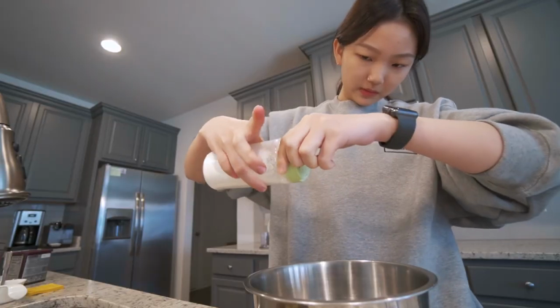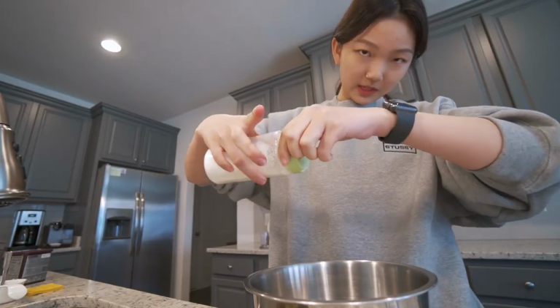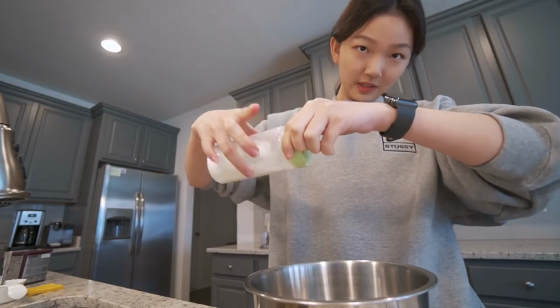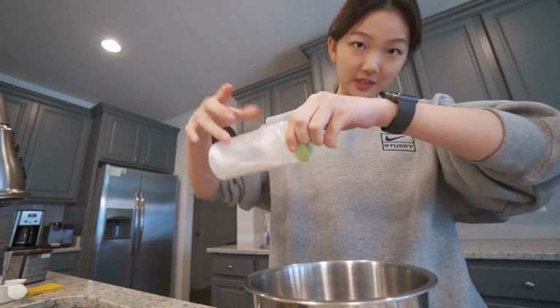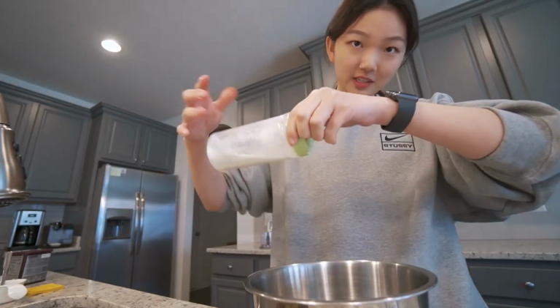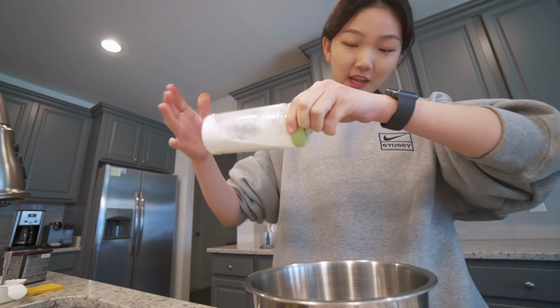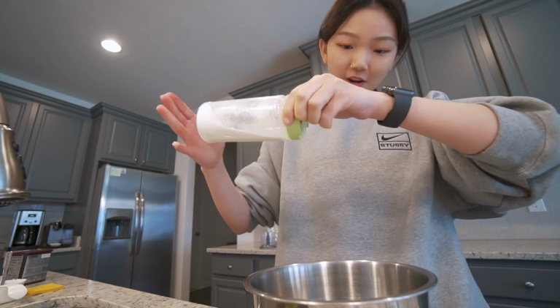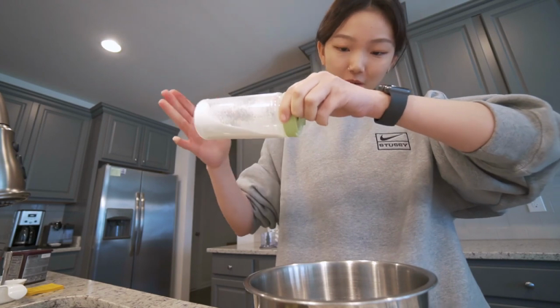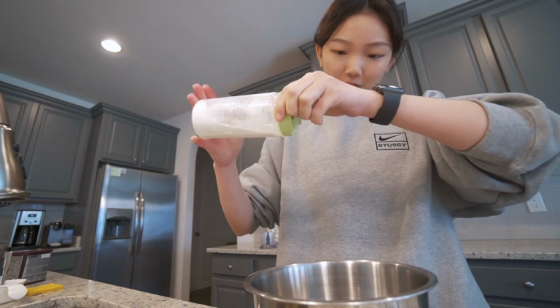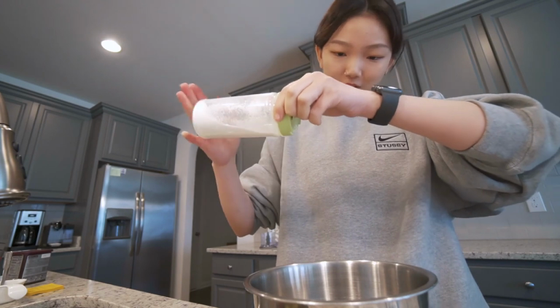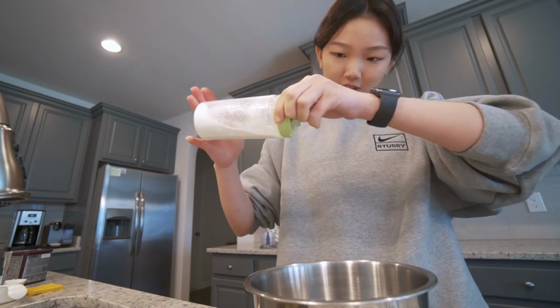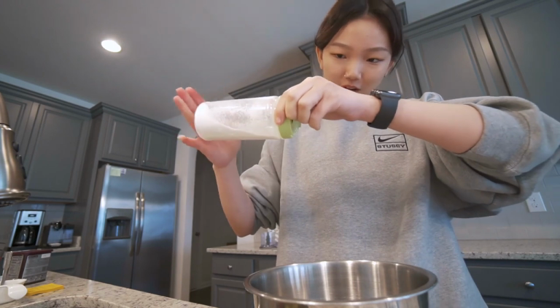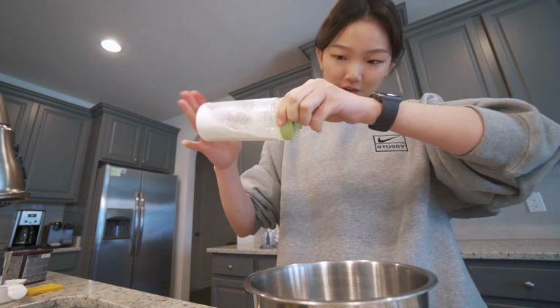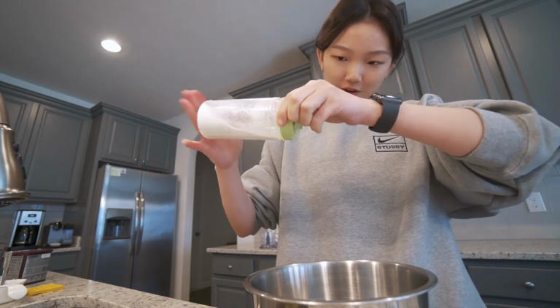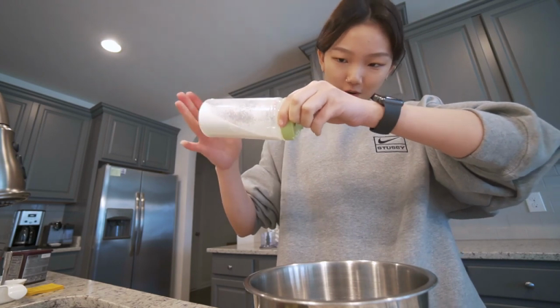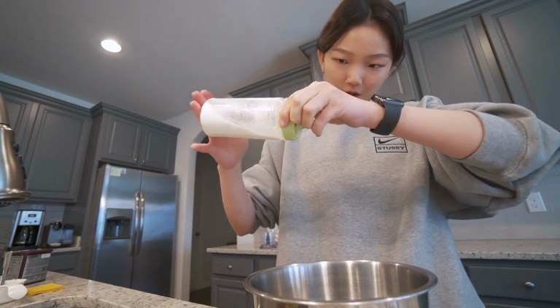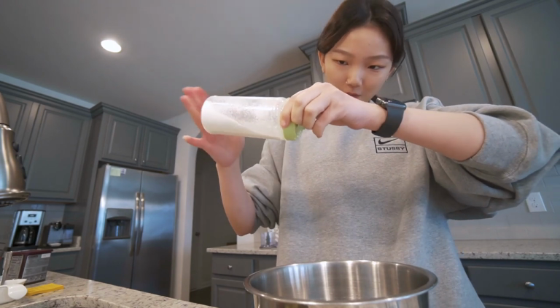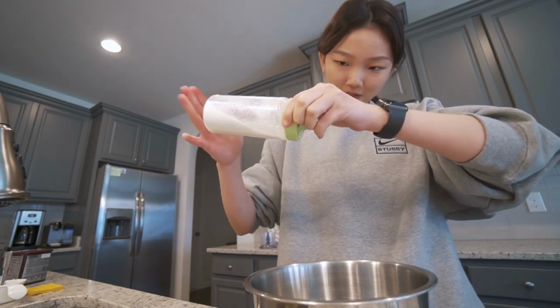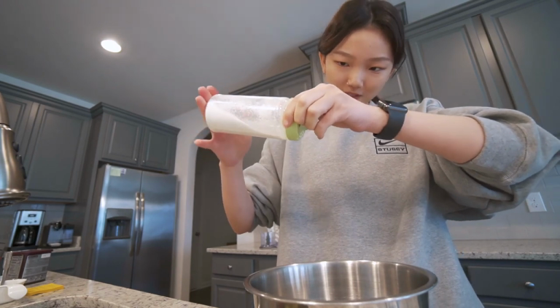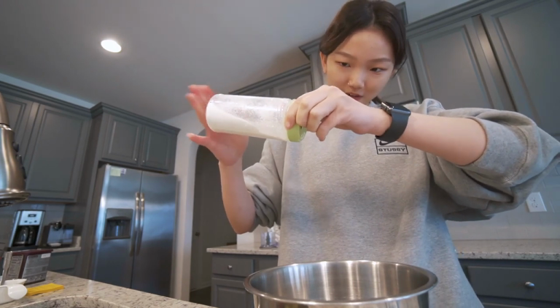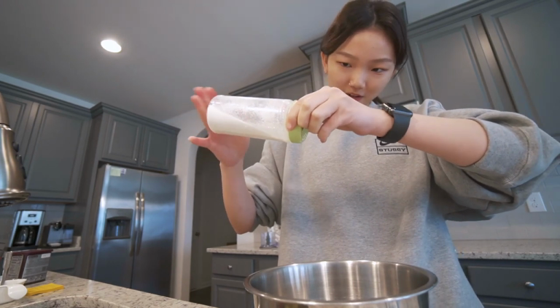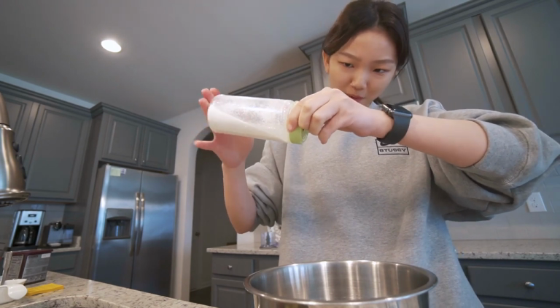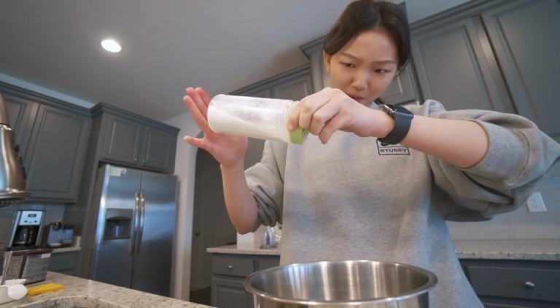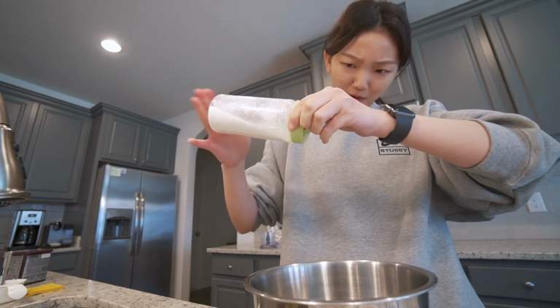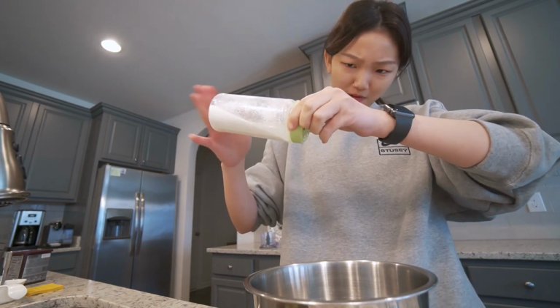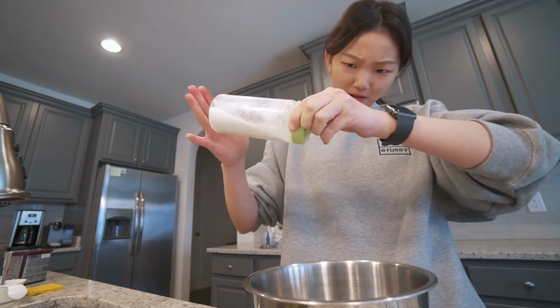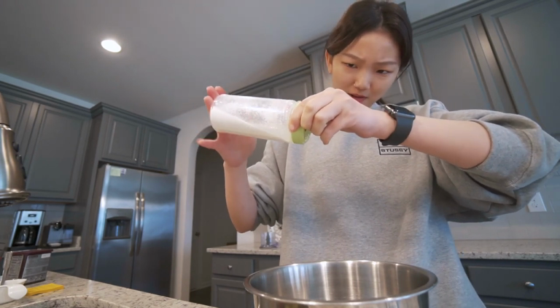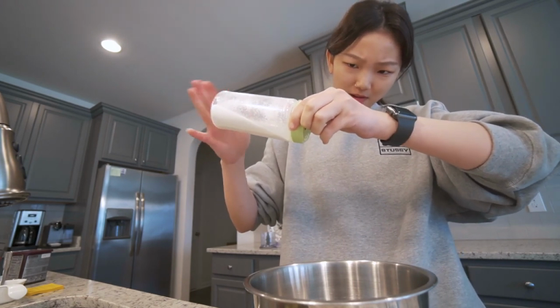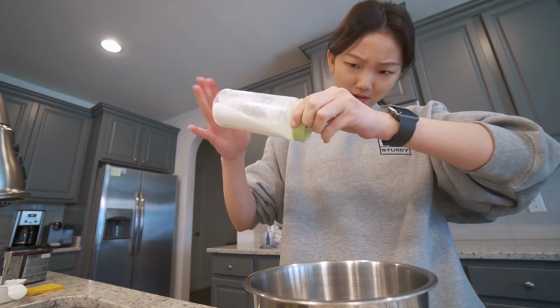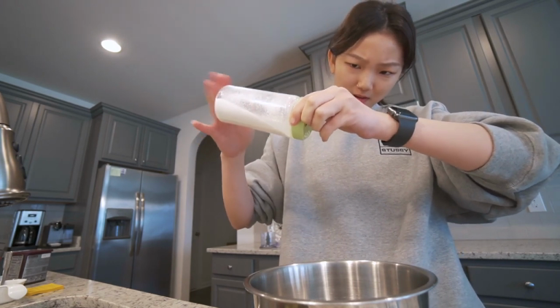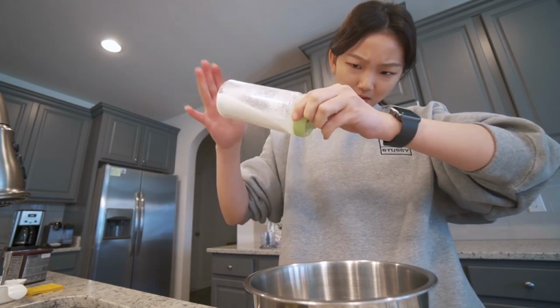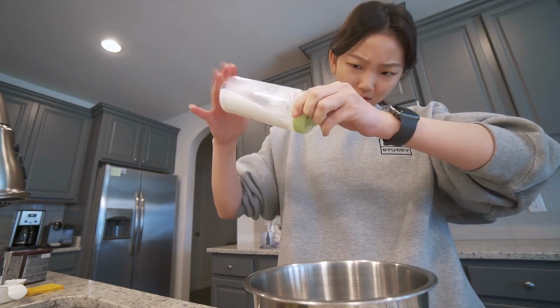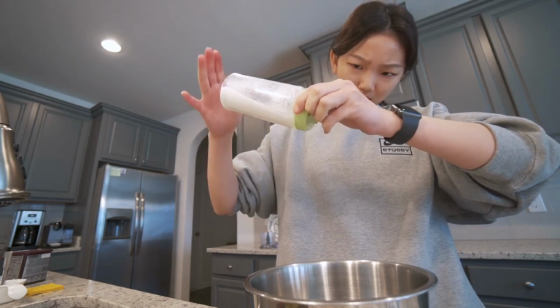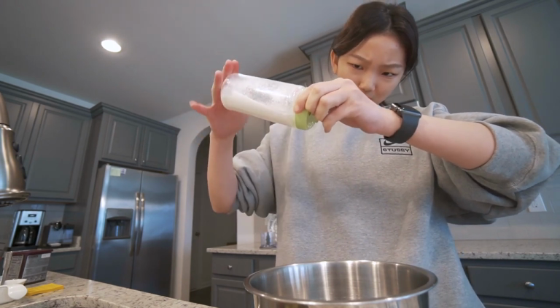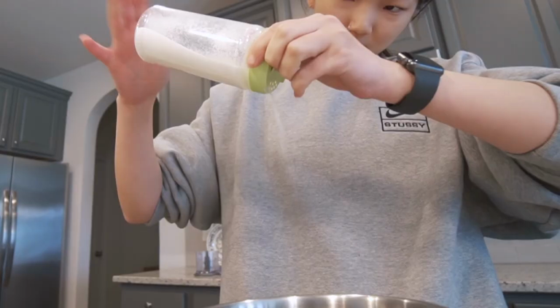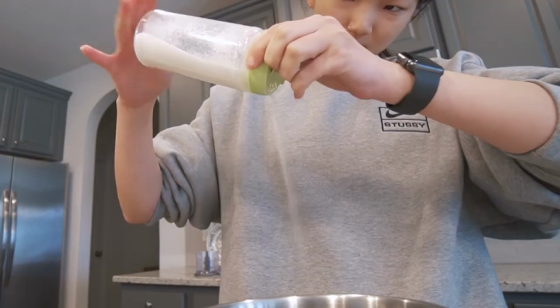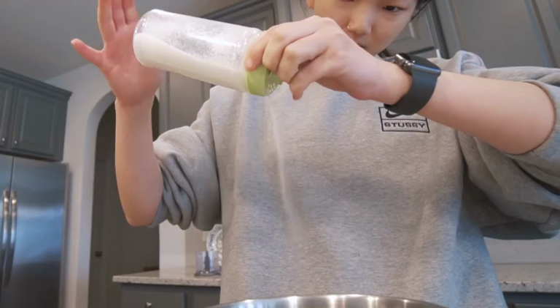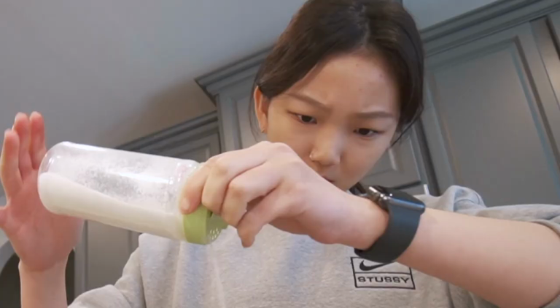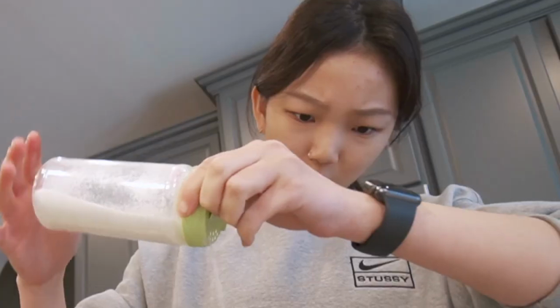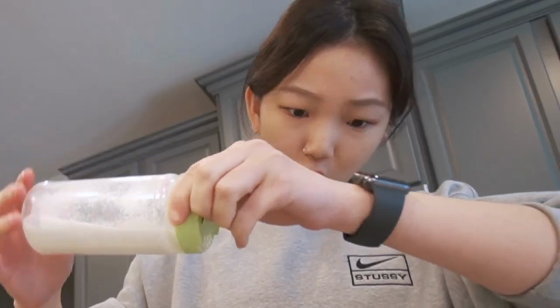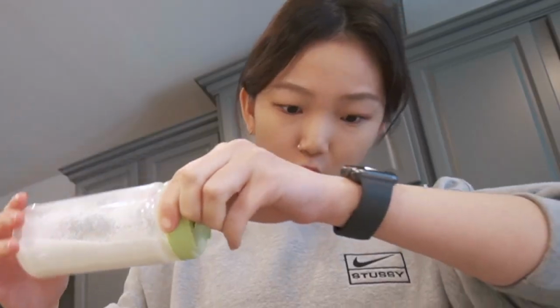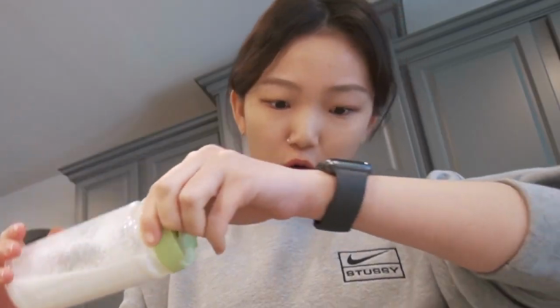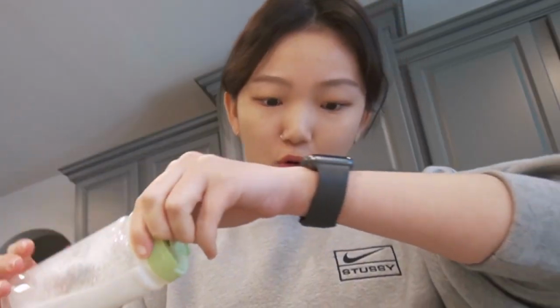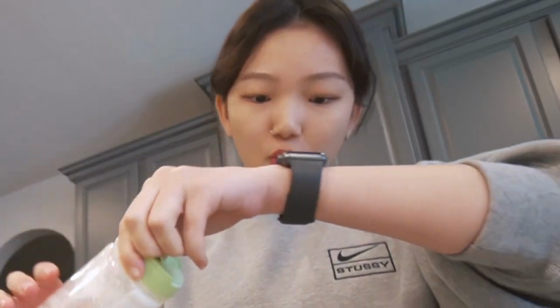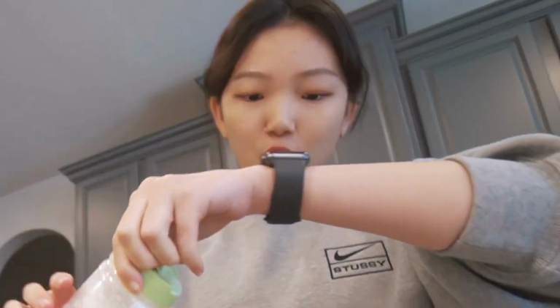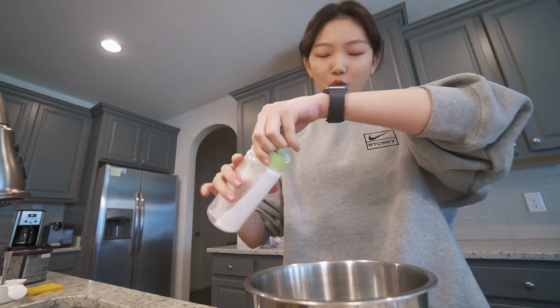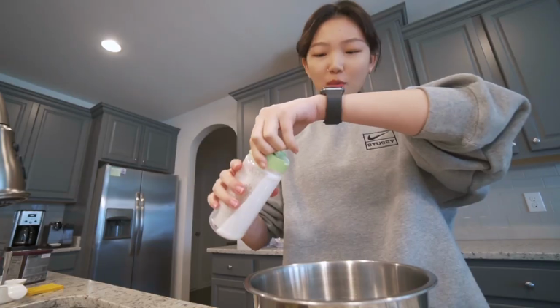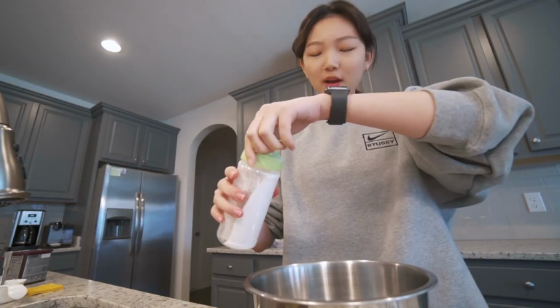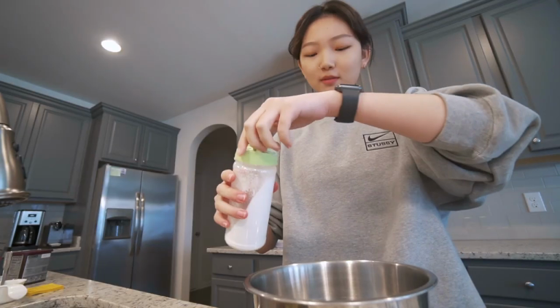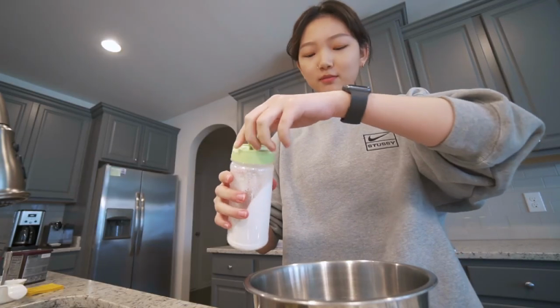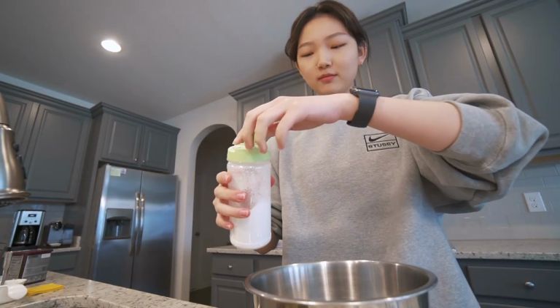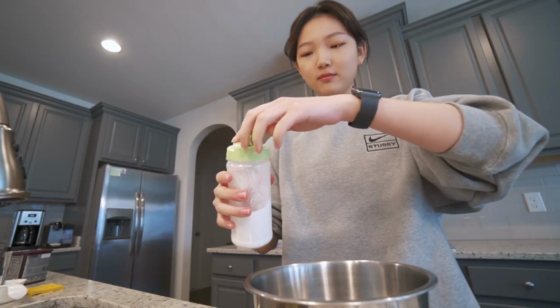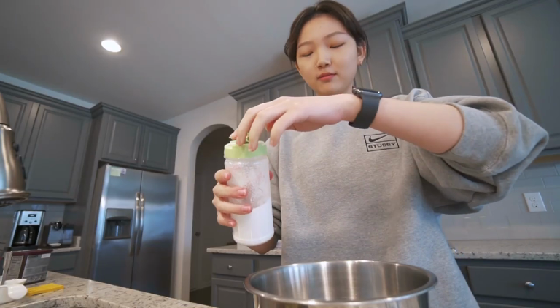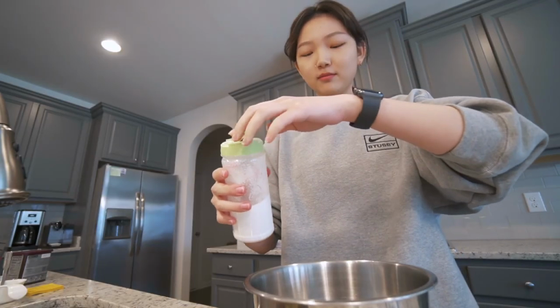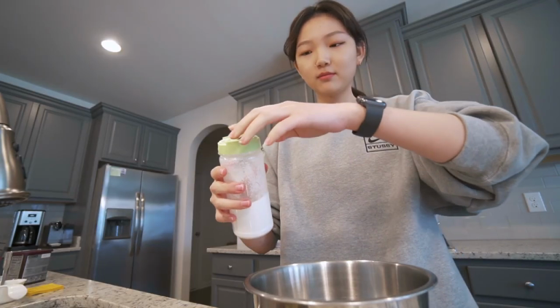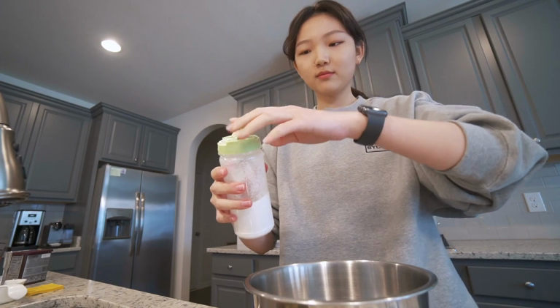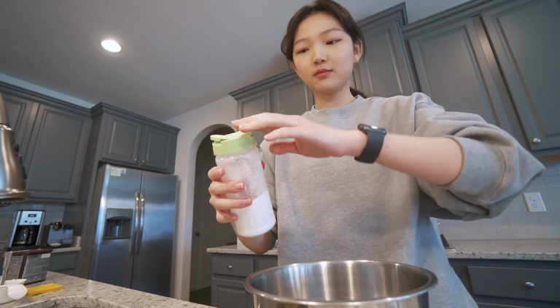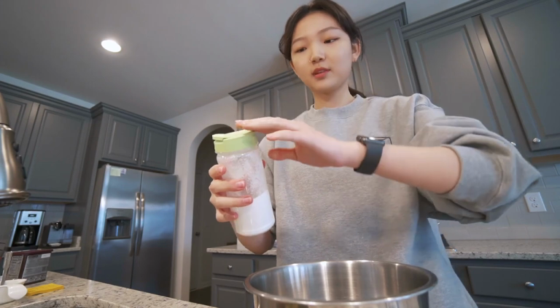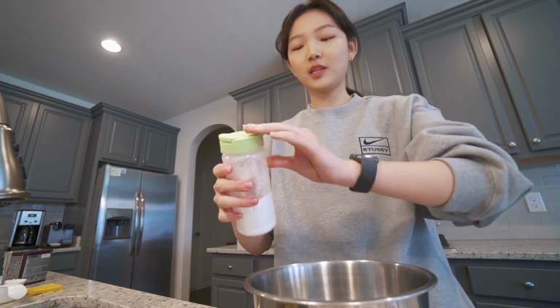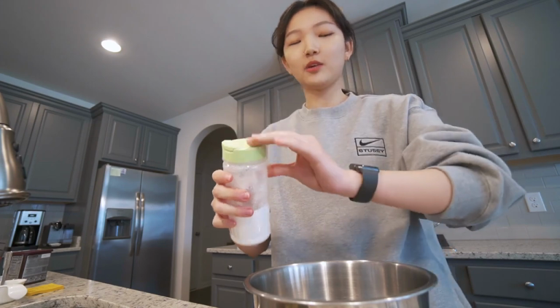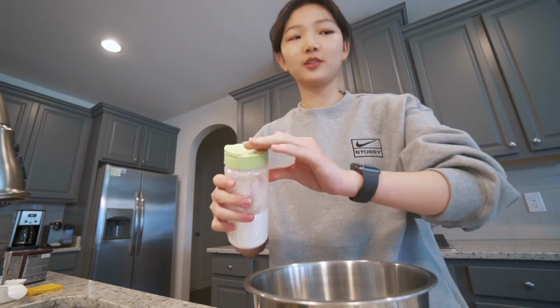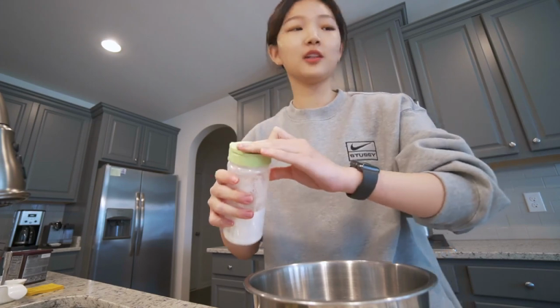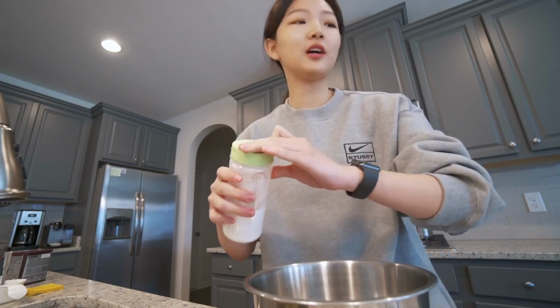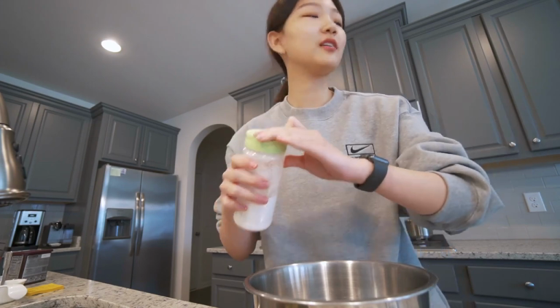These cans are scary because you never know how much is going to come out. Okay, that was a lot.